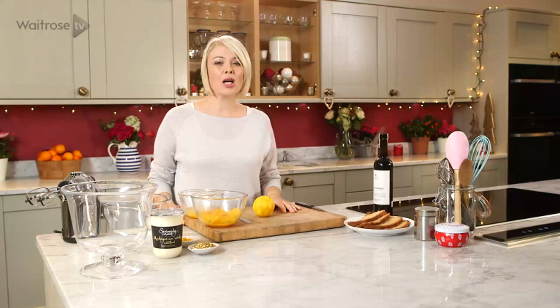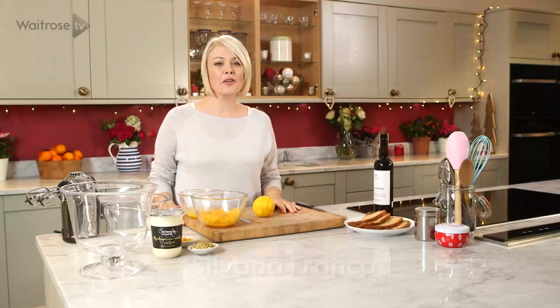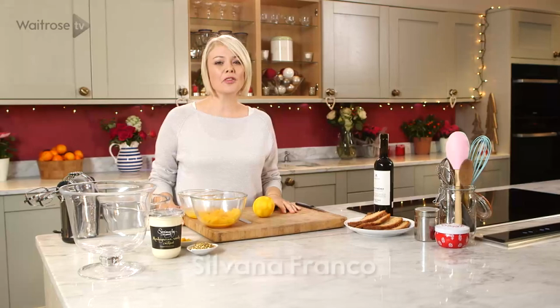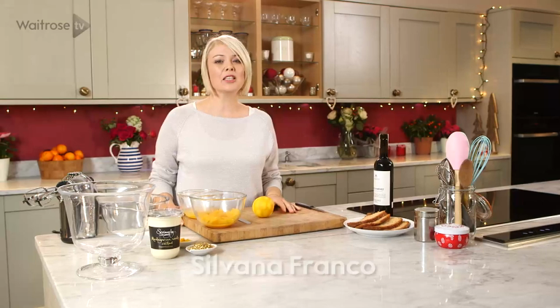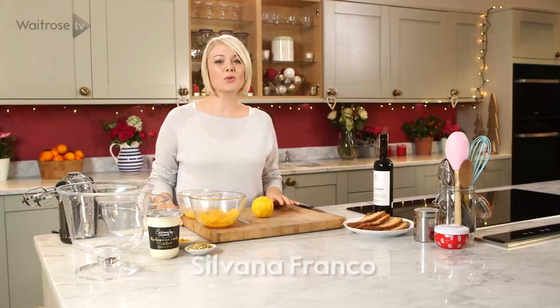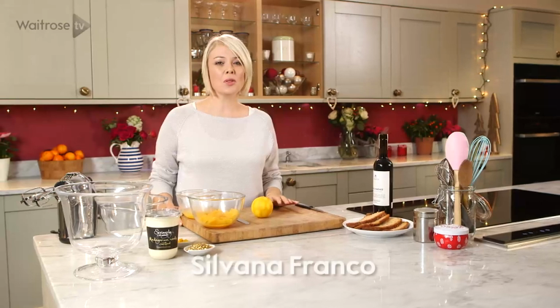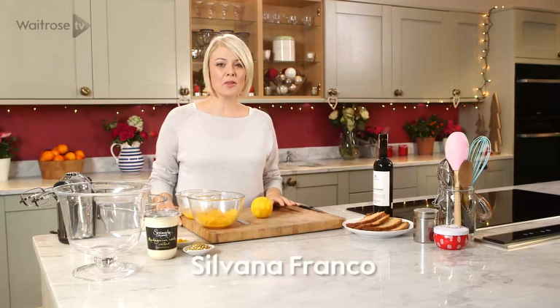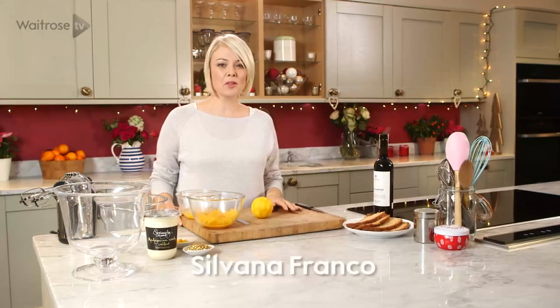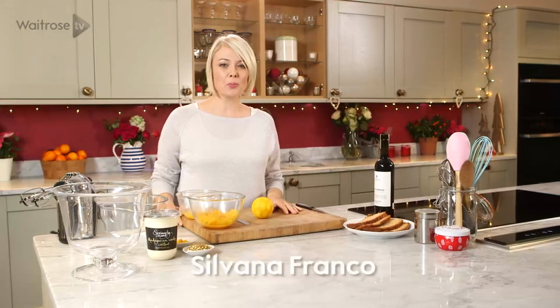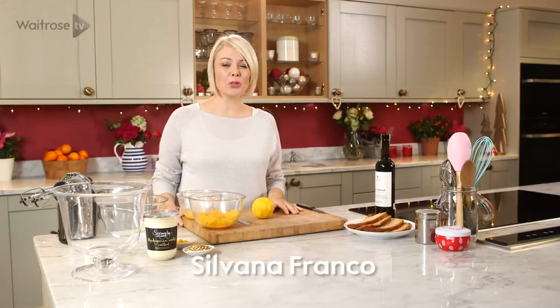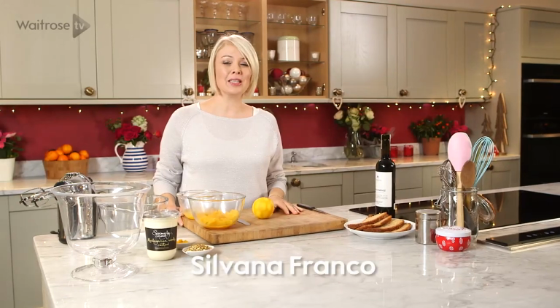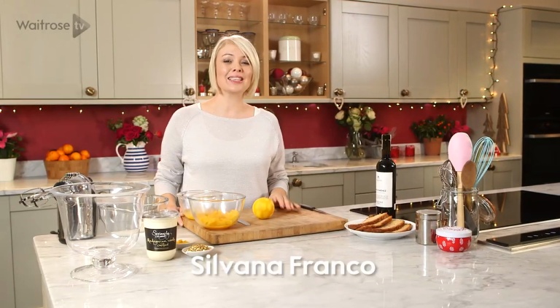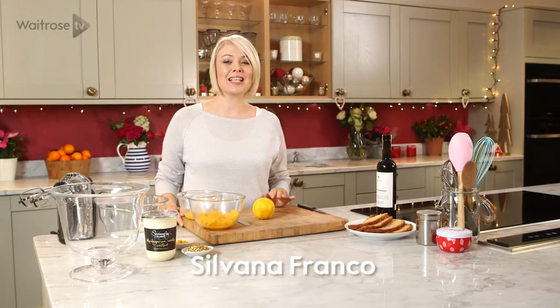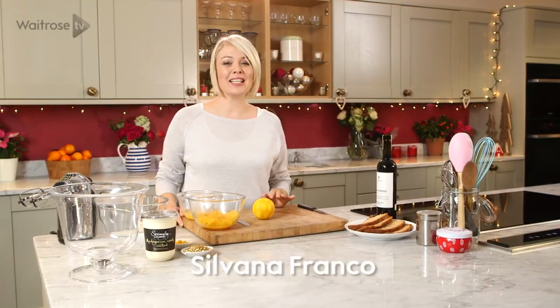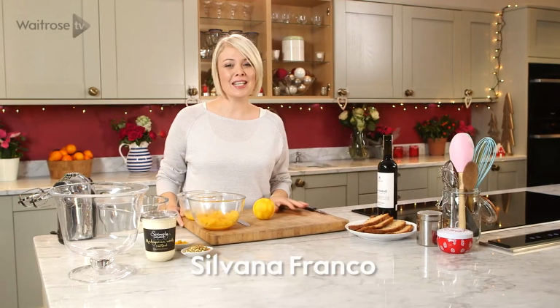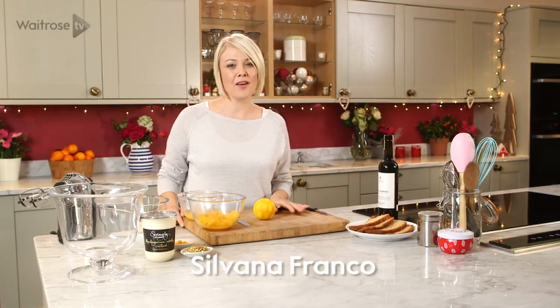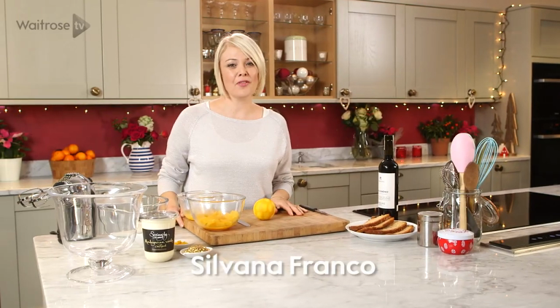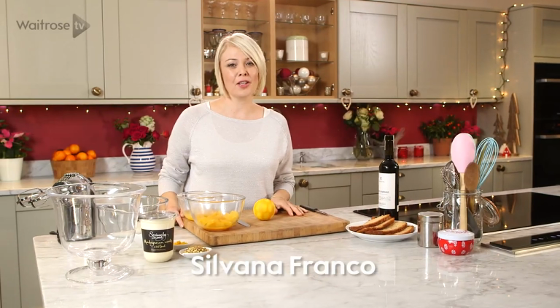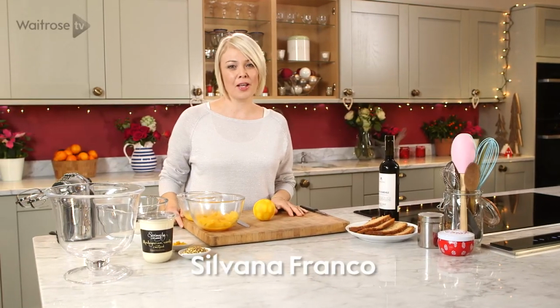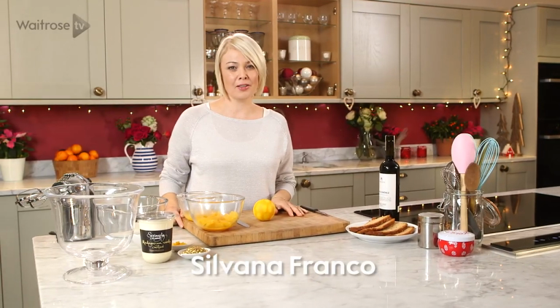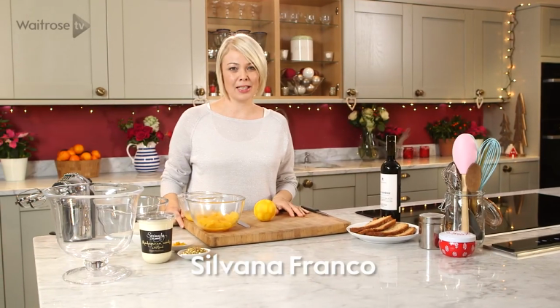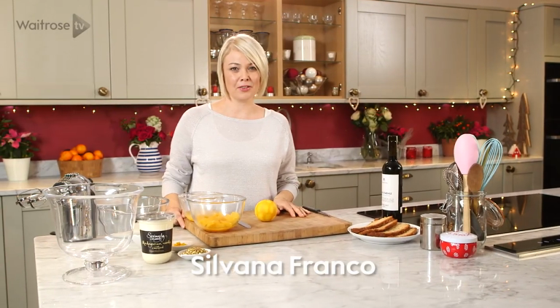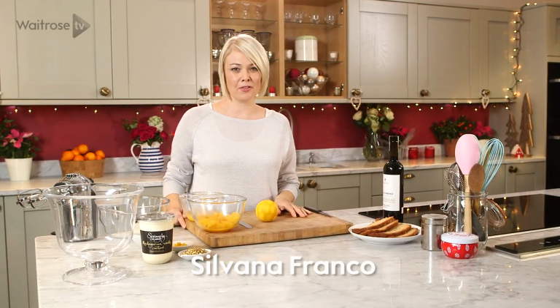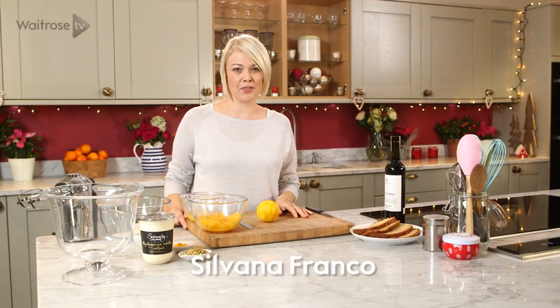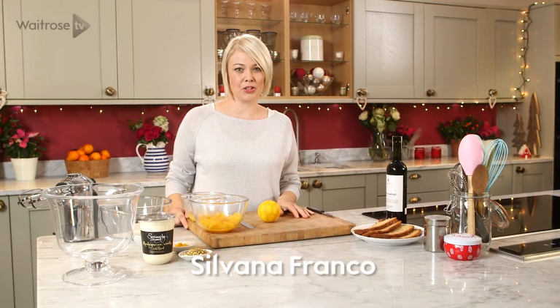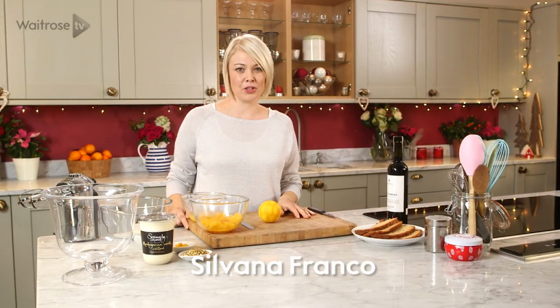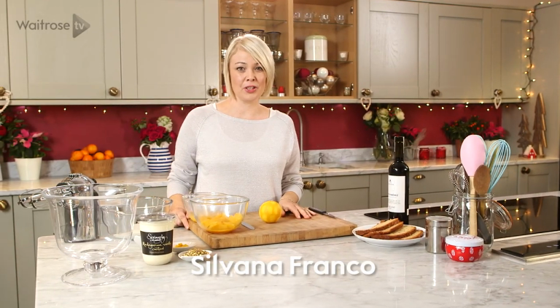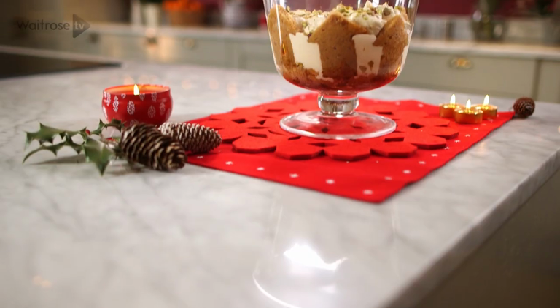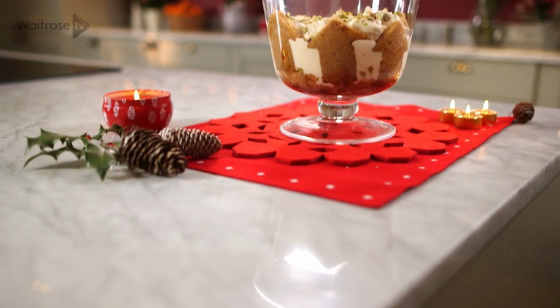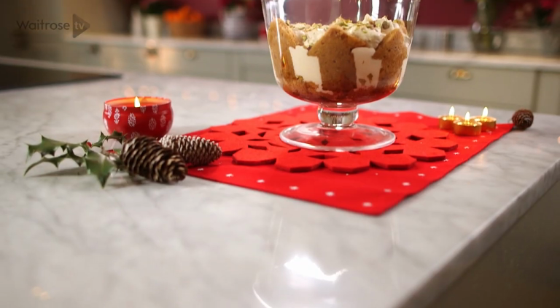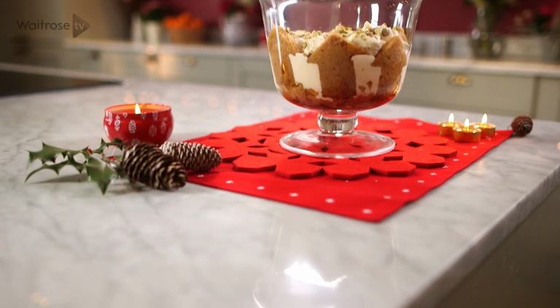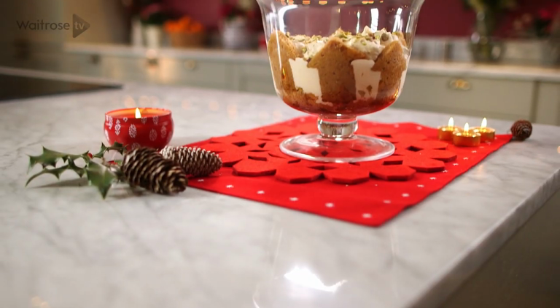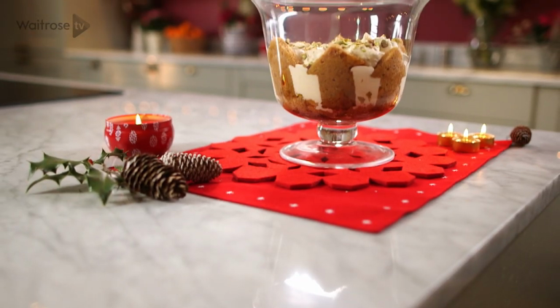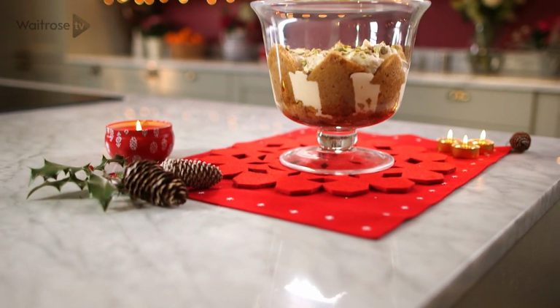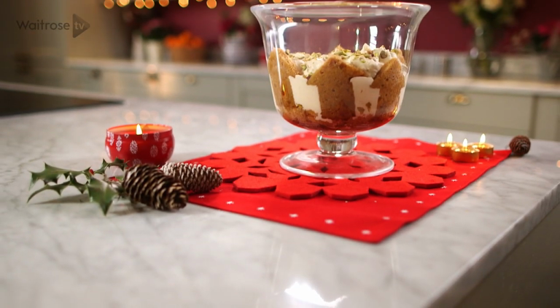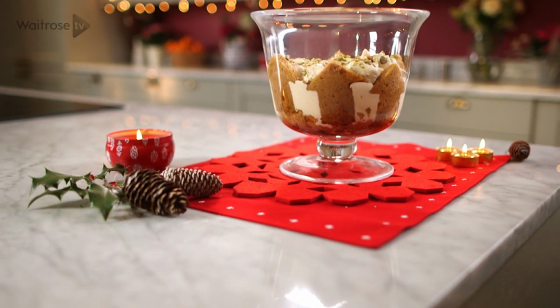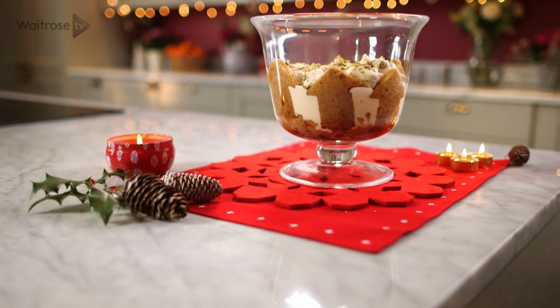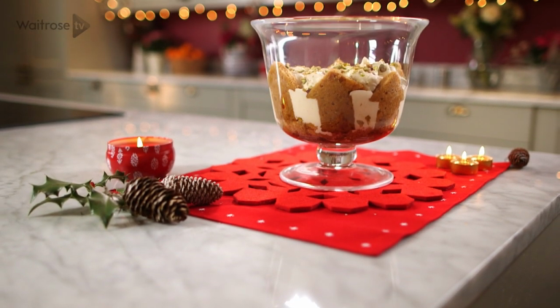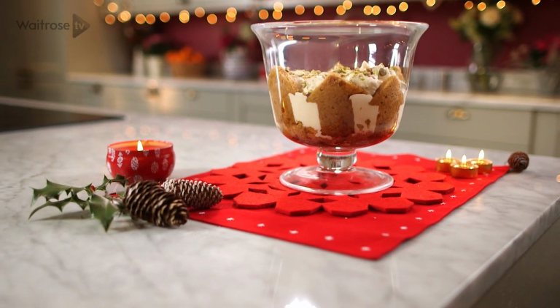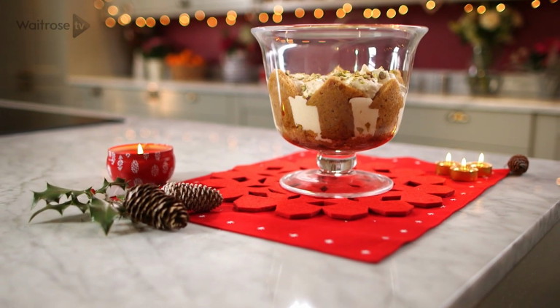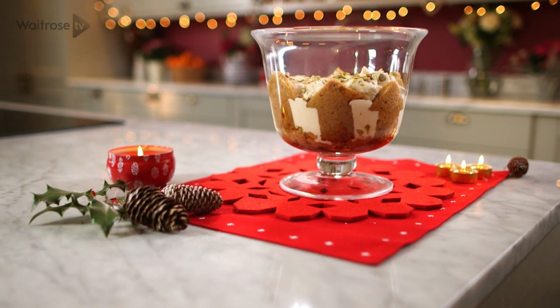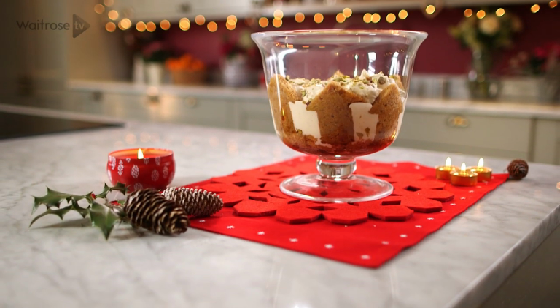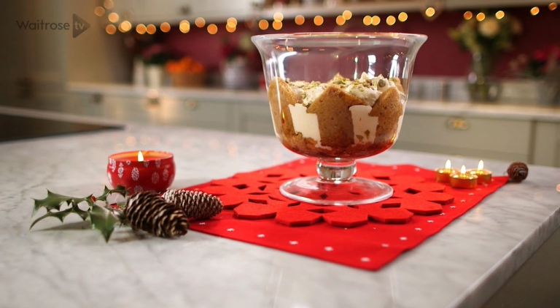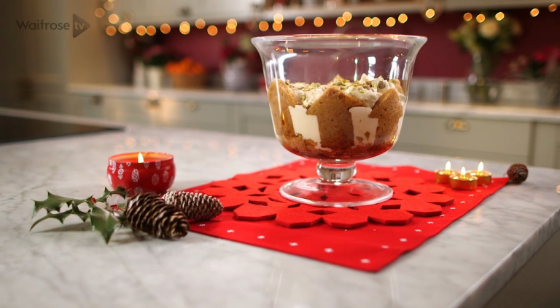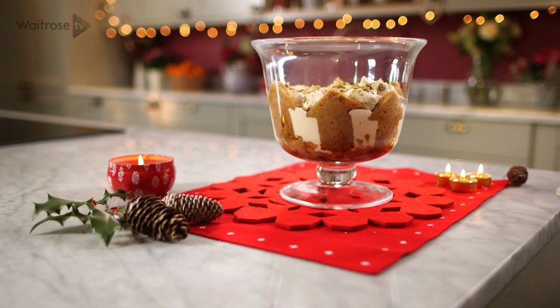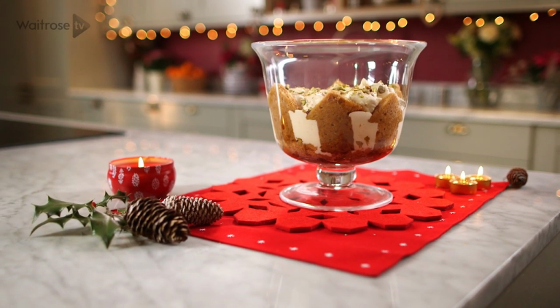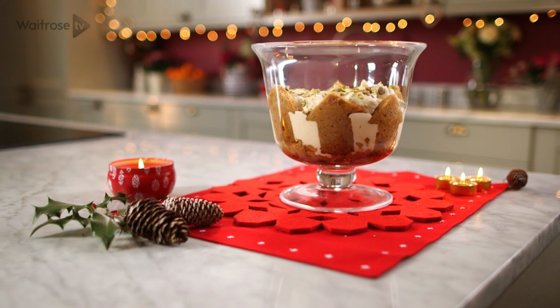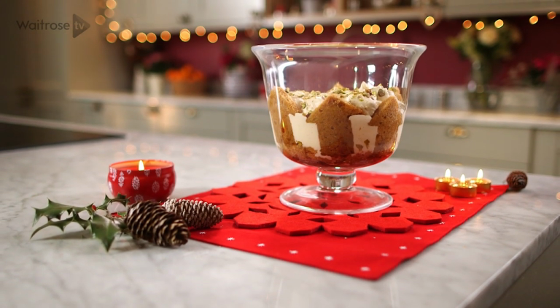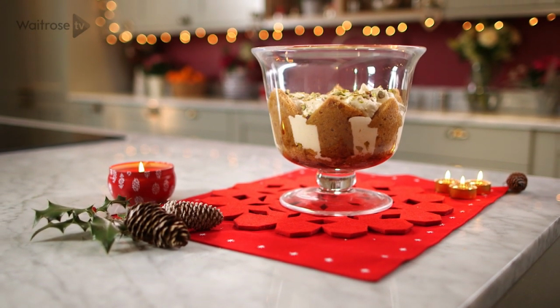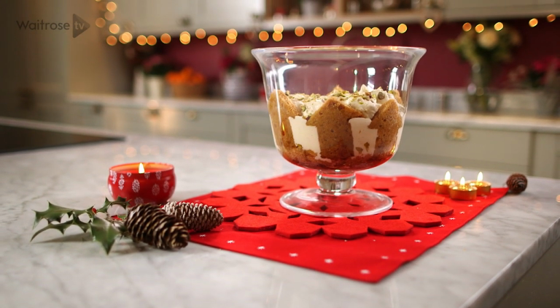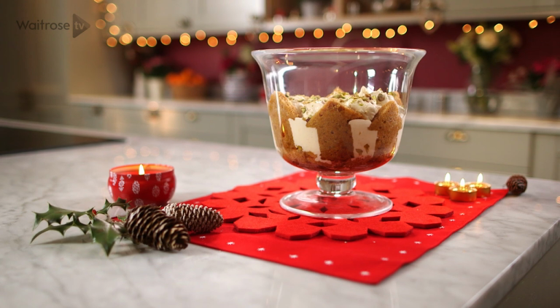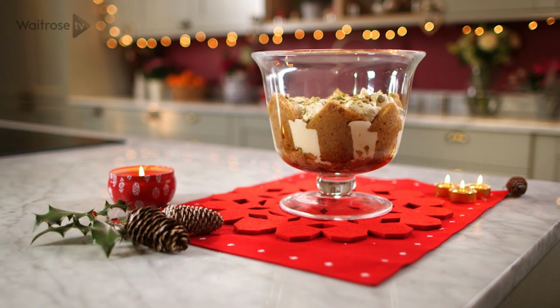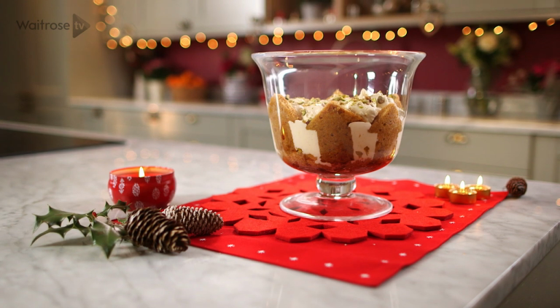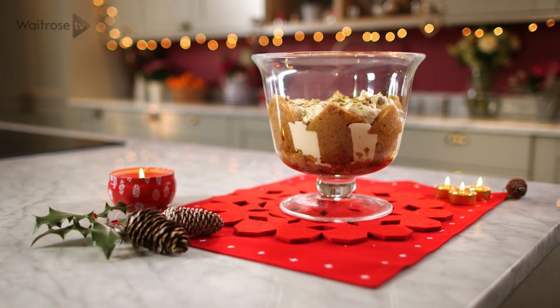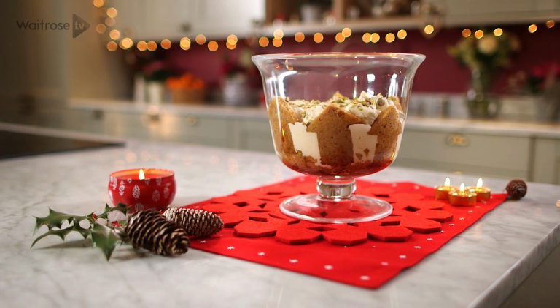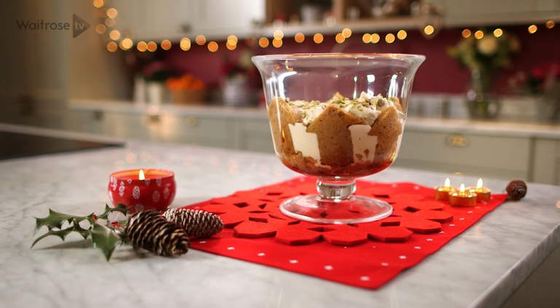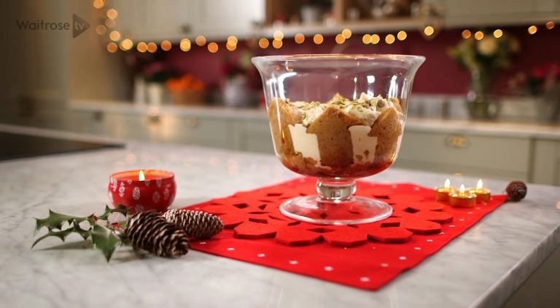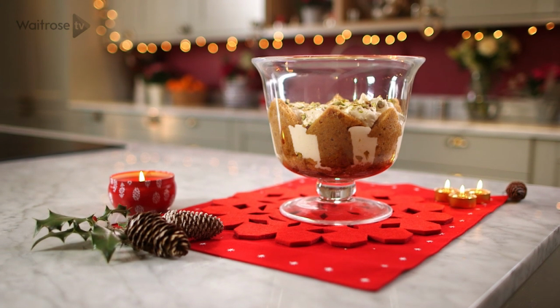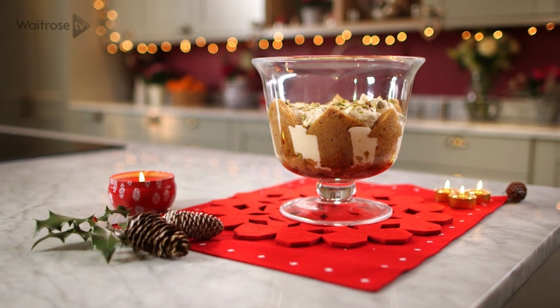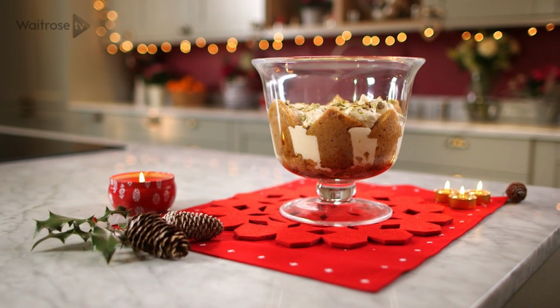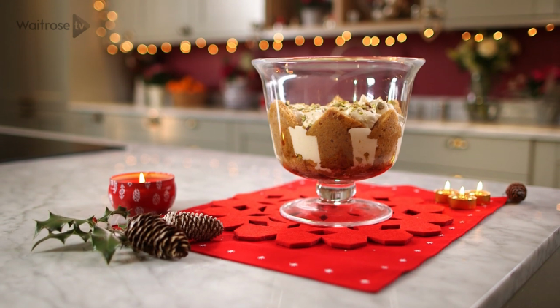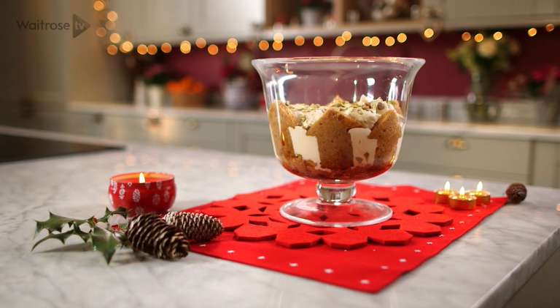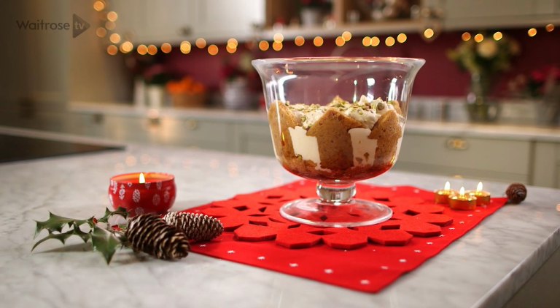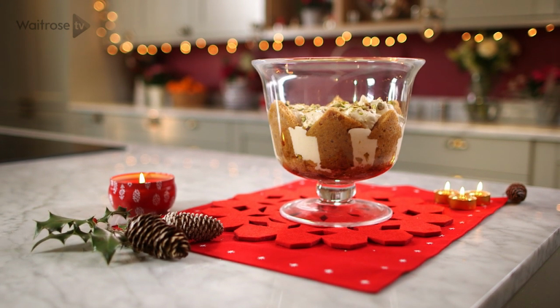Trifle is one of those puddings that never goes out of fashion, and this is a delicious festive version made with oranges and ginger cake.